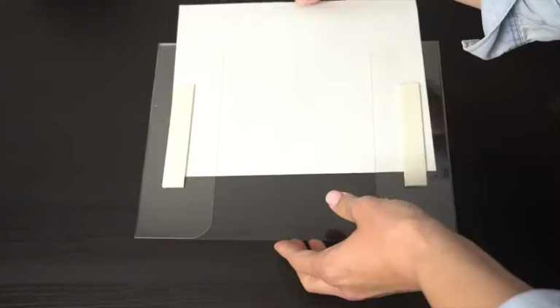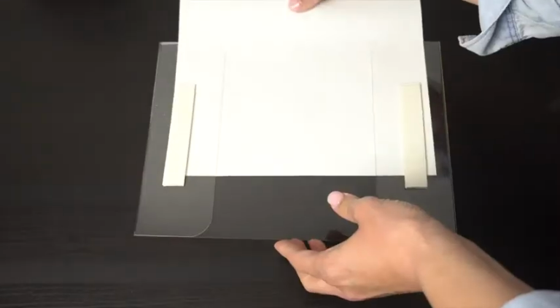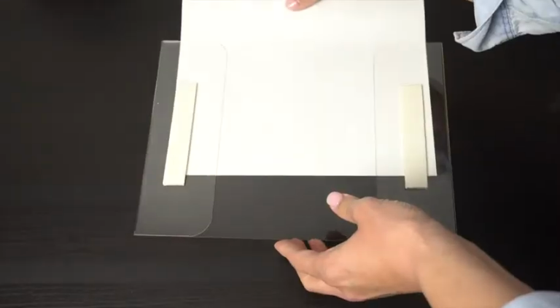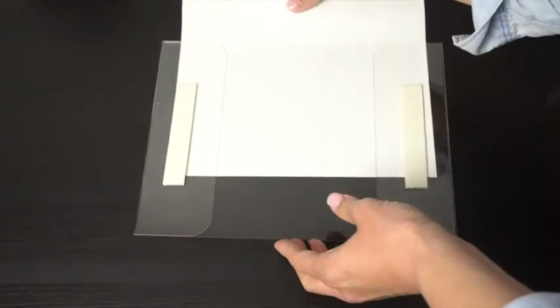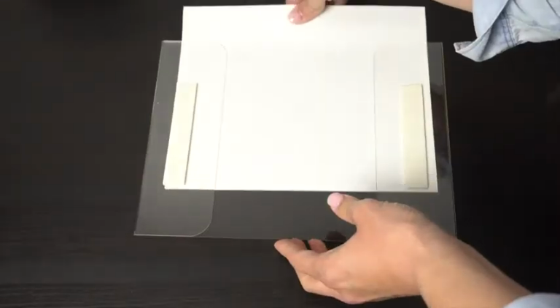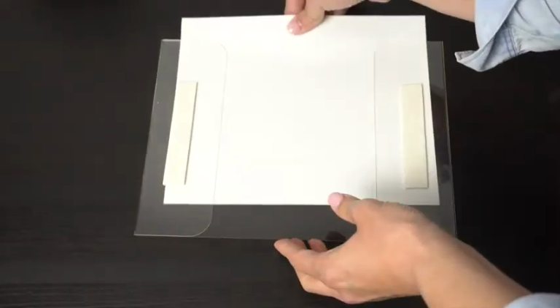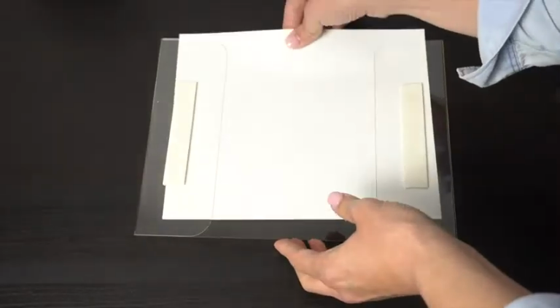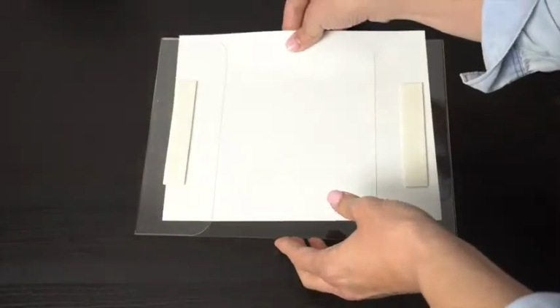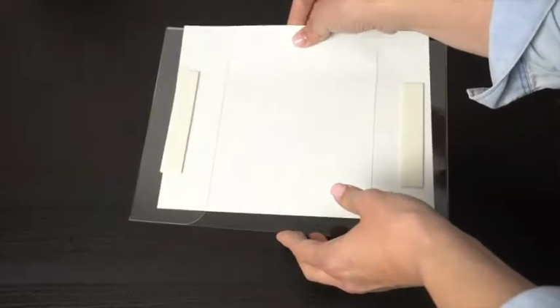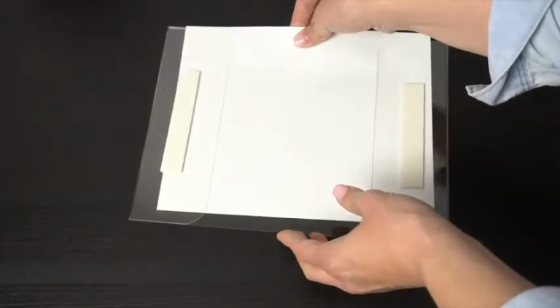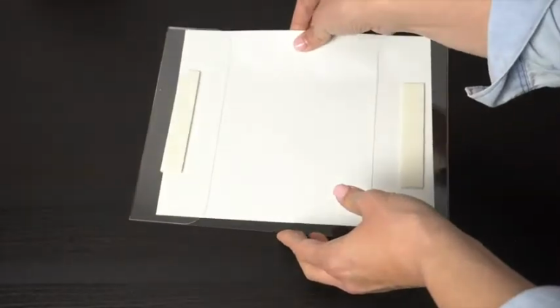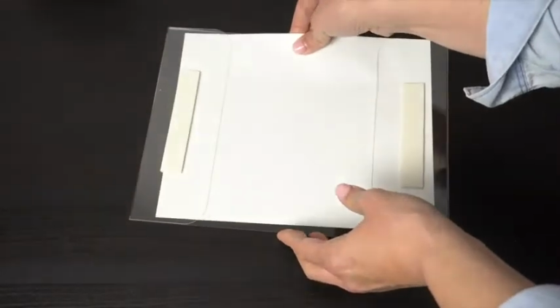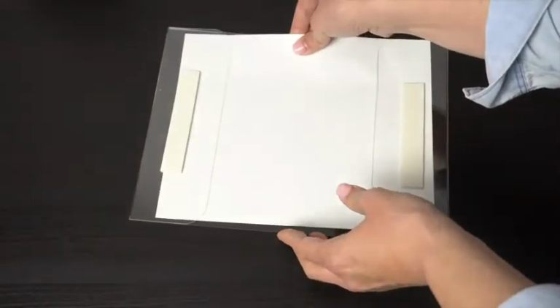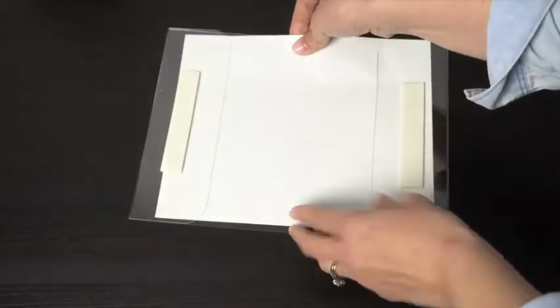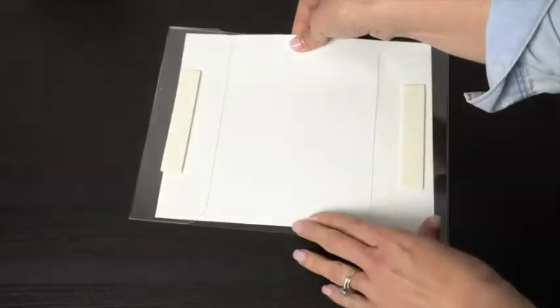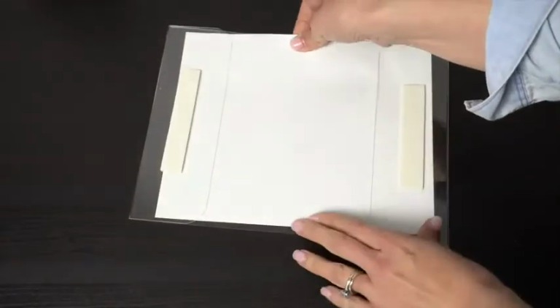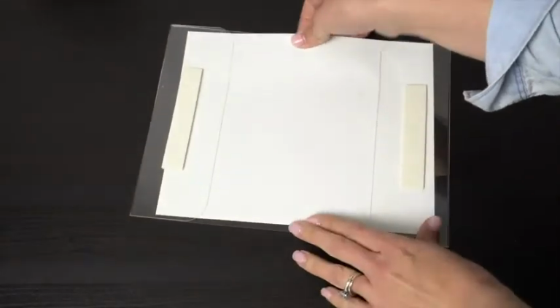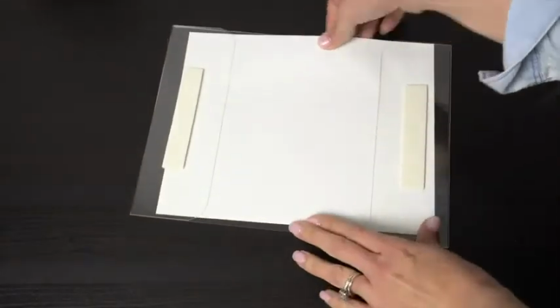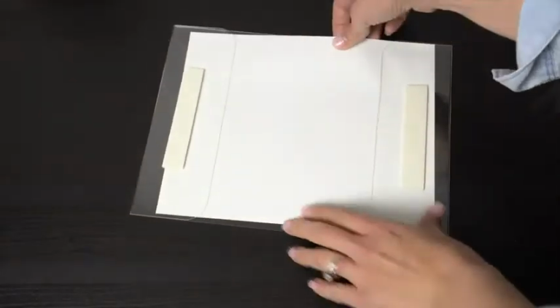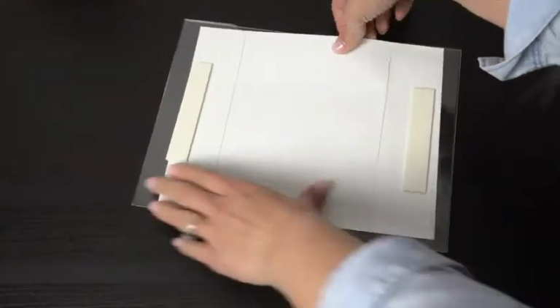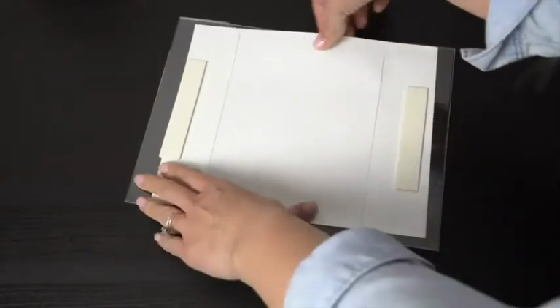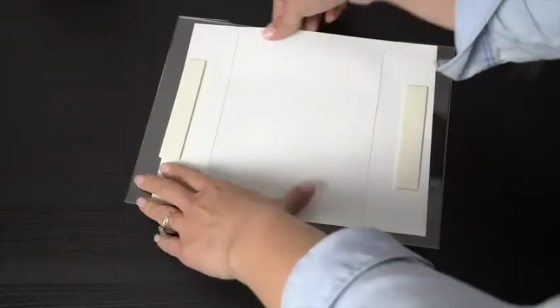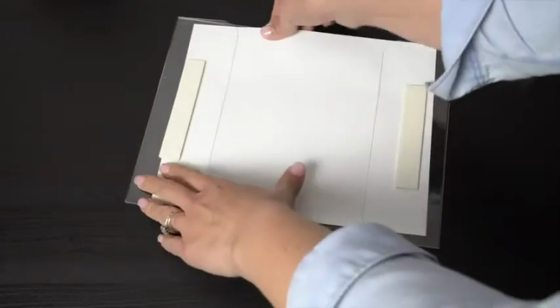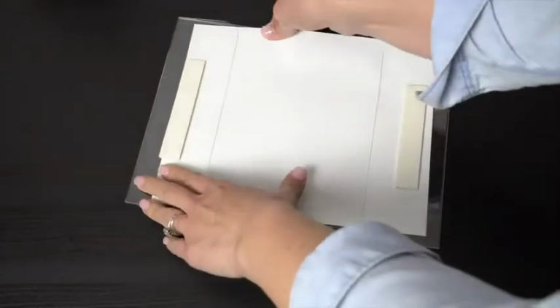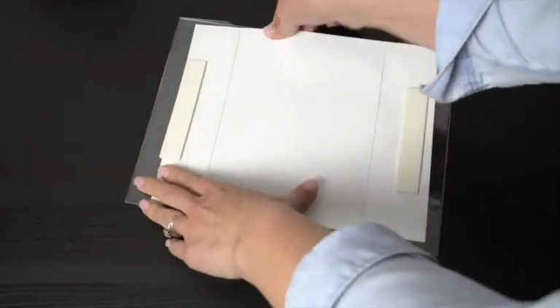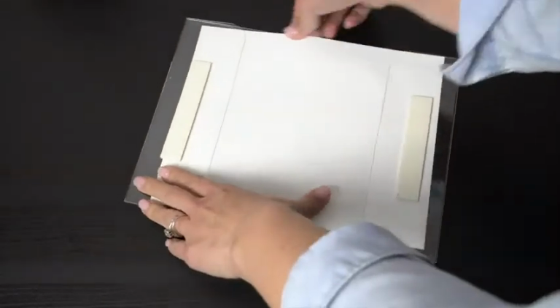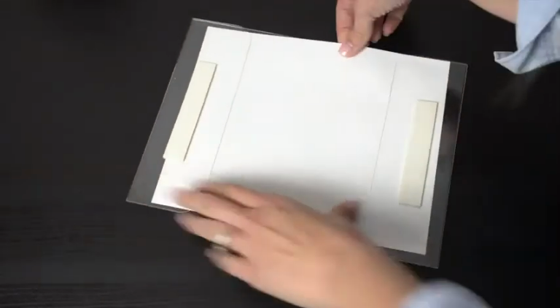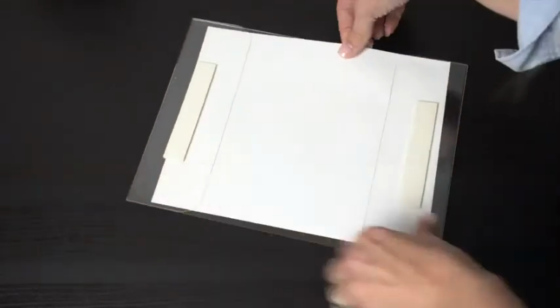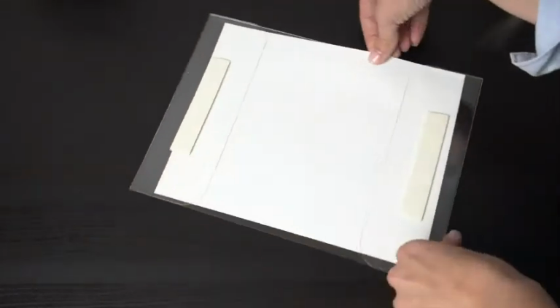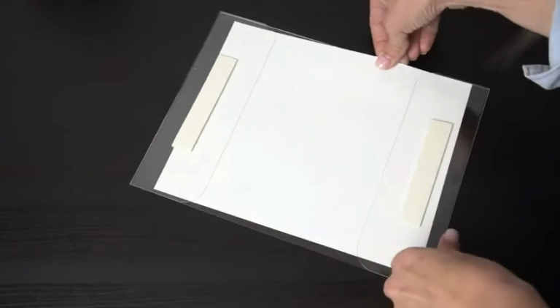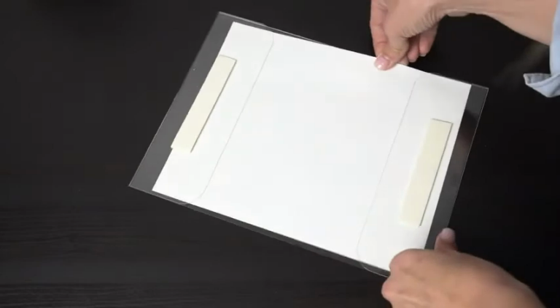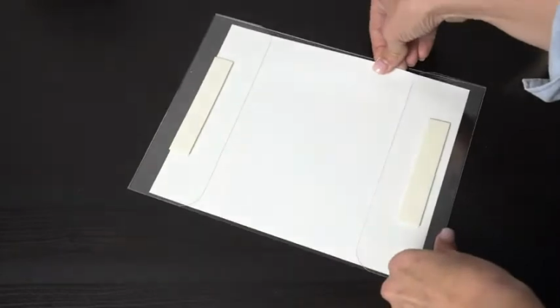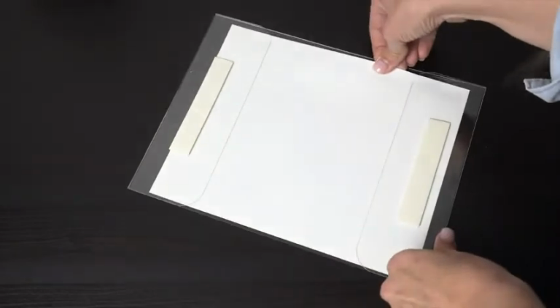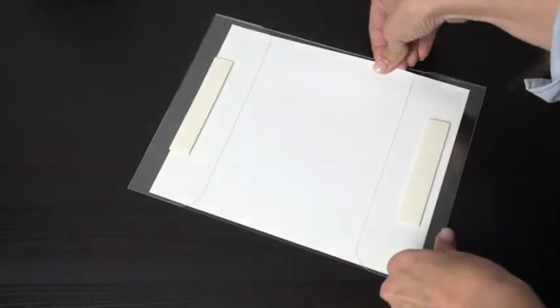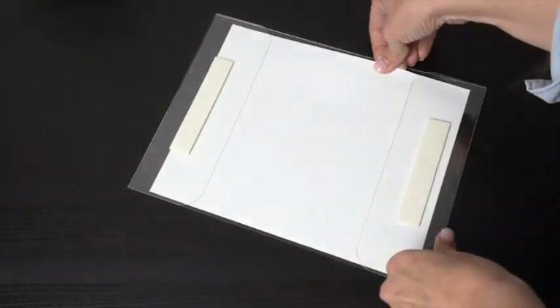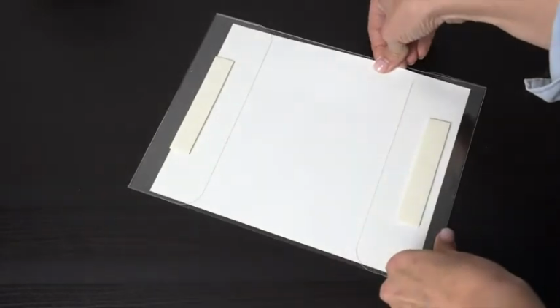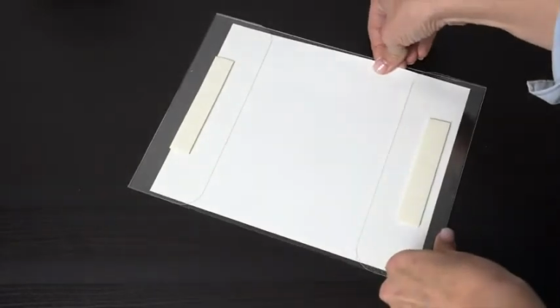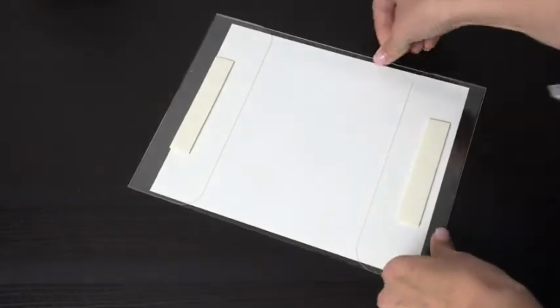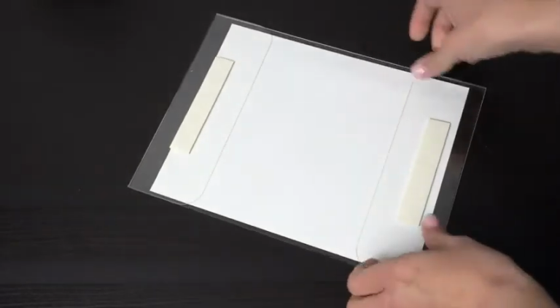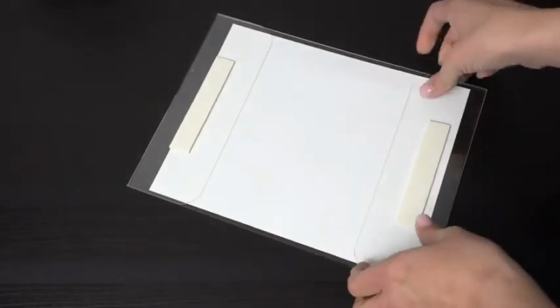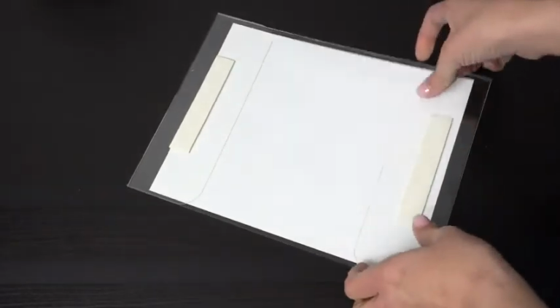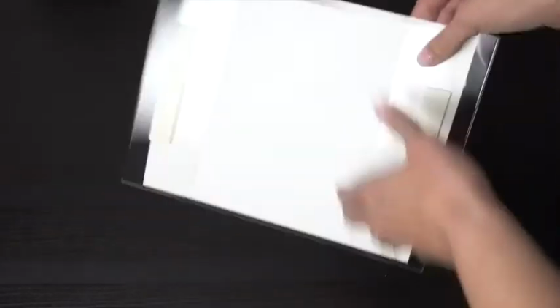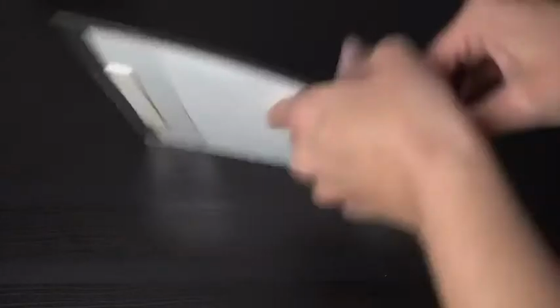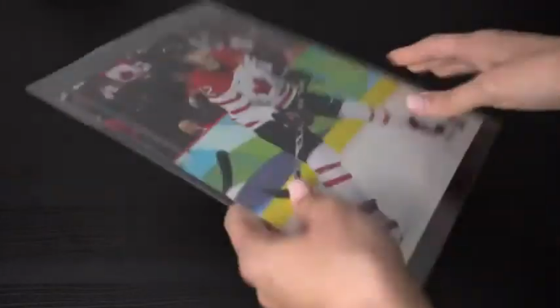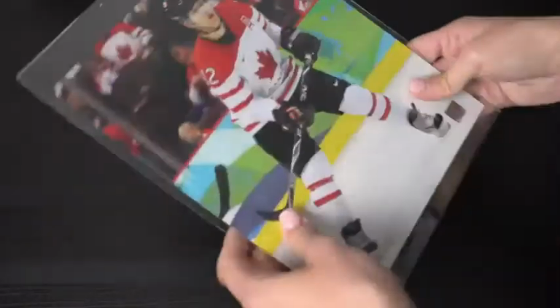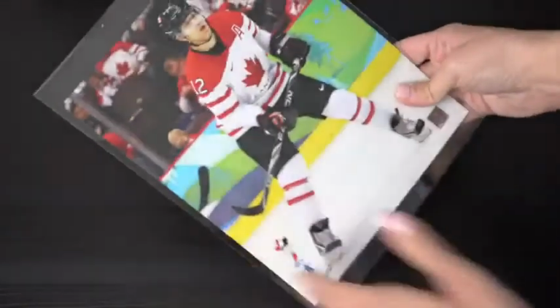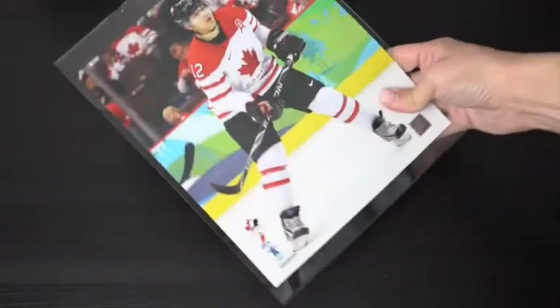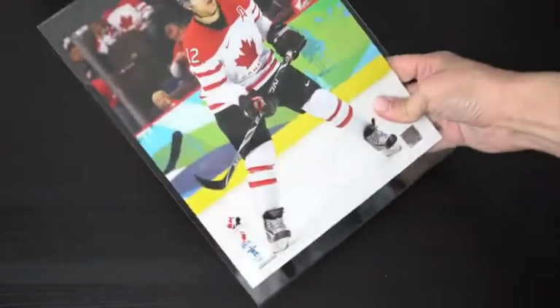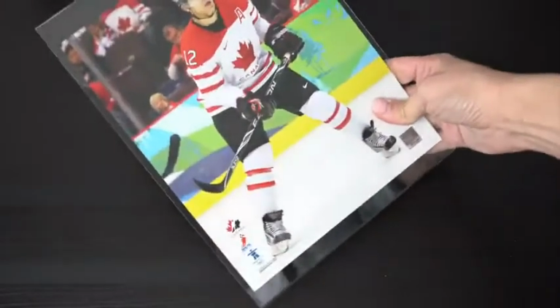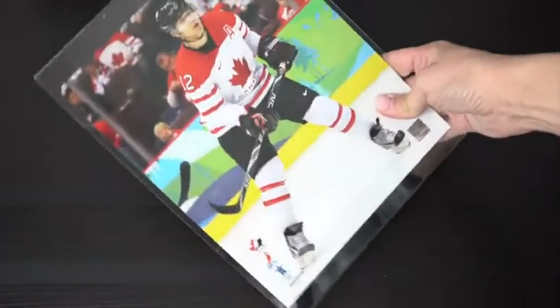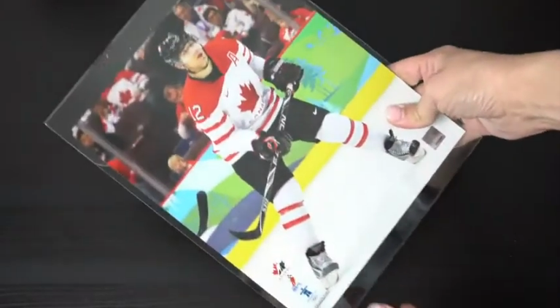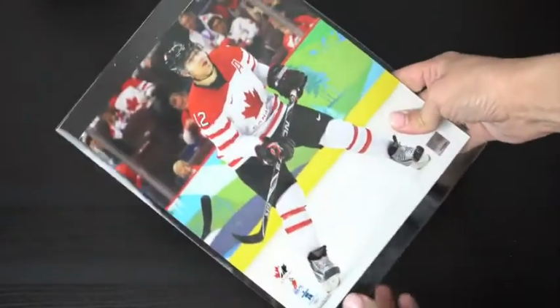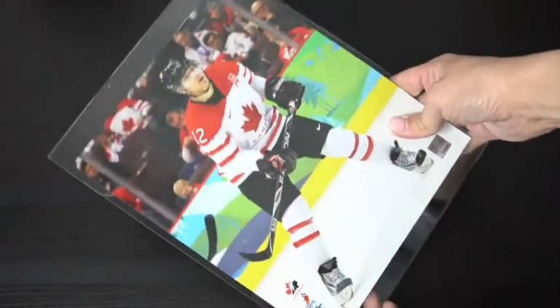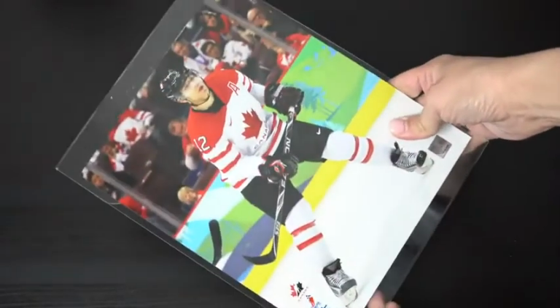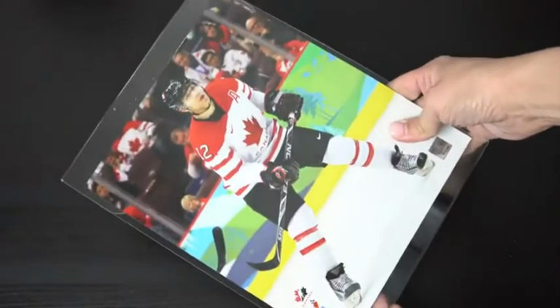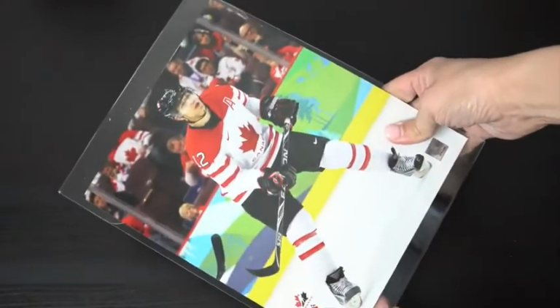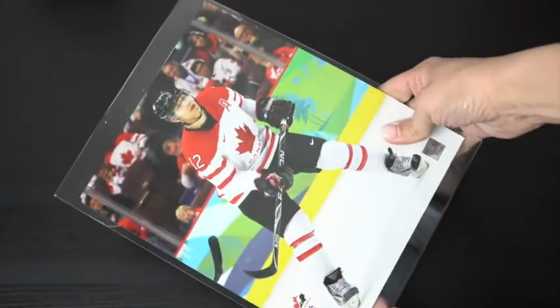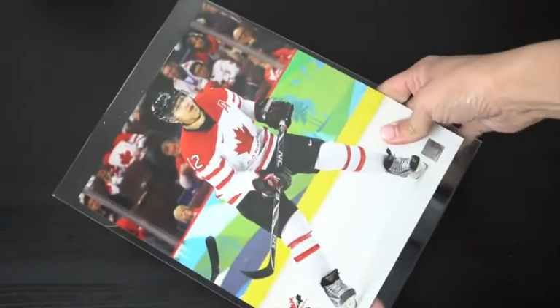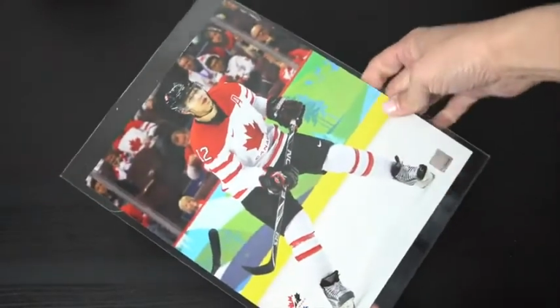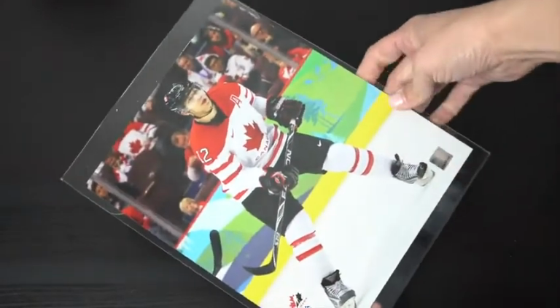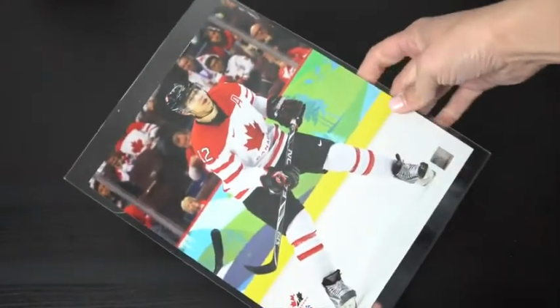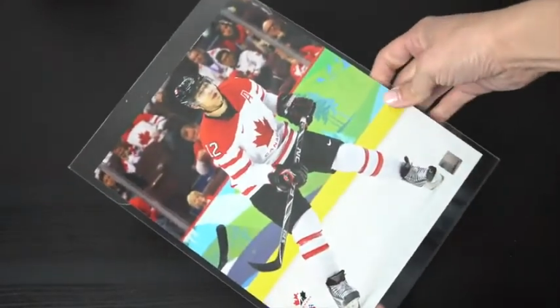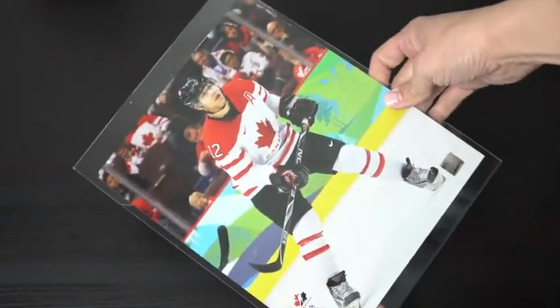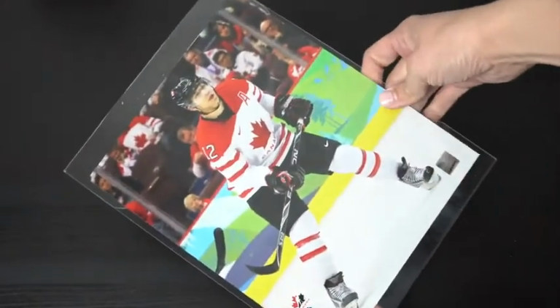Made from a durable clear acrylic material. Its size is 8.5 by 11 inches. The Office Solution Direct Wall Mount Sign.